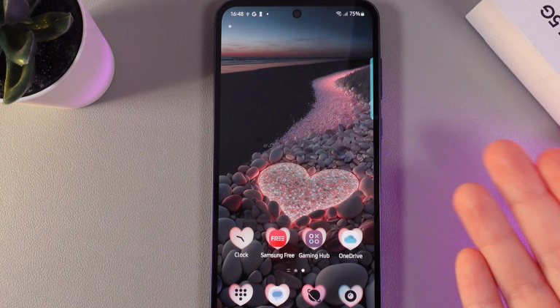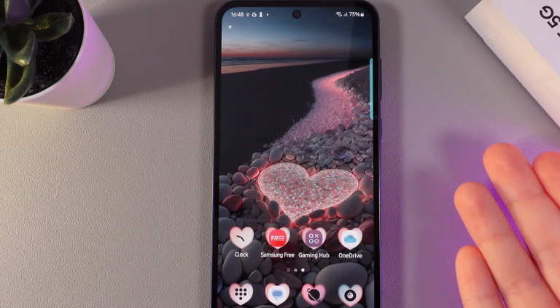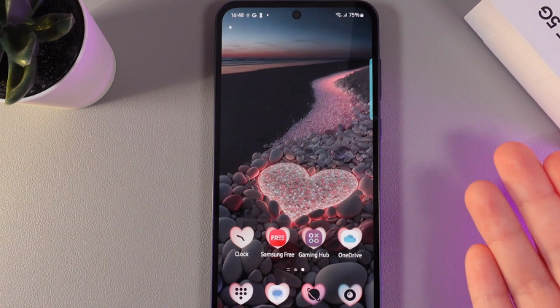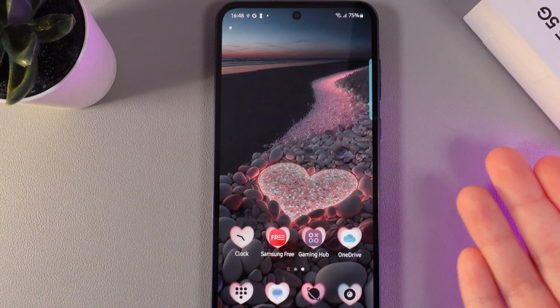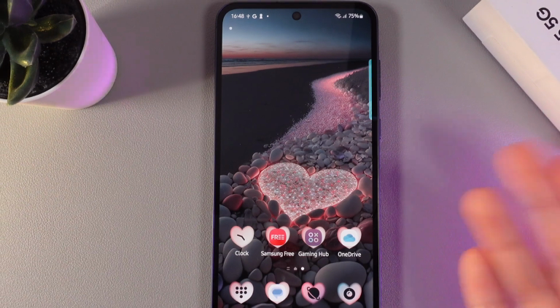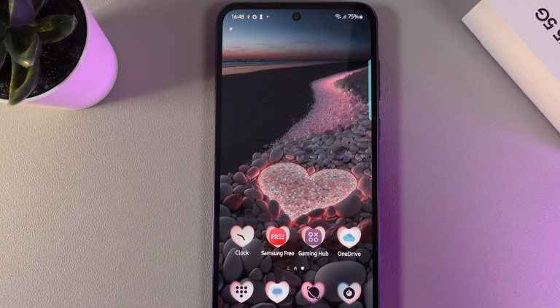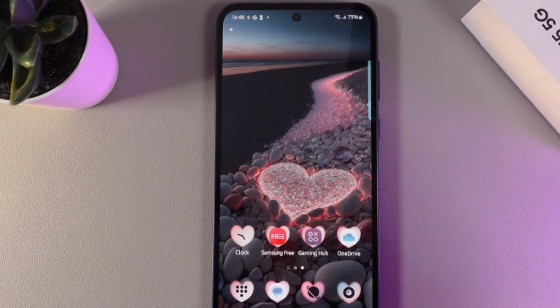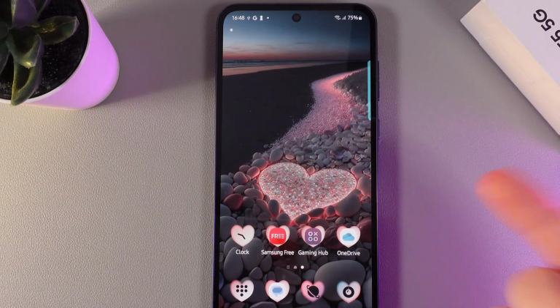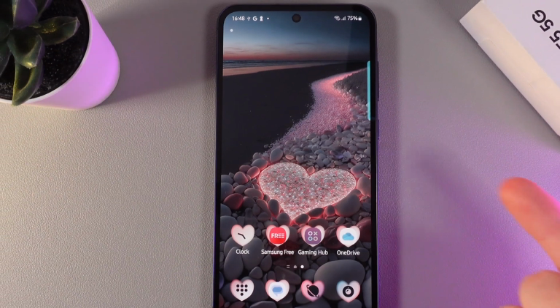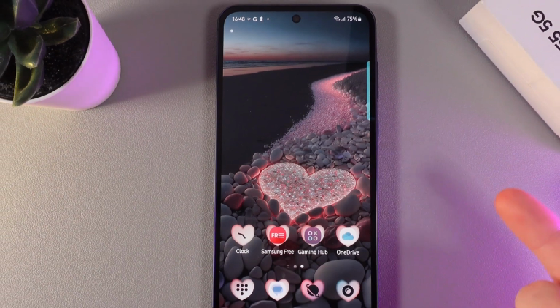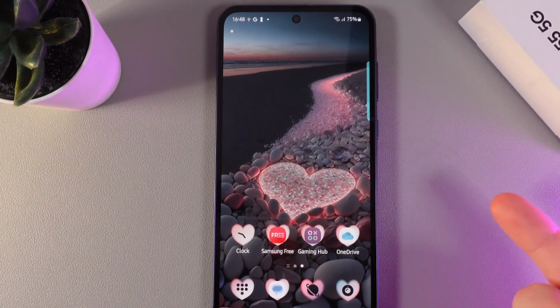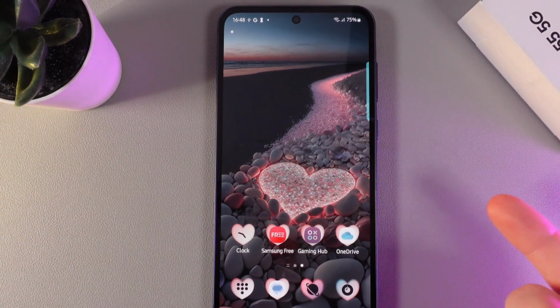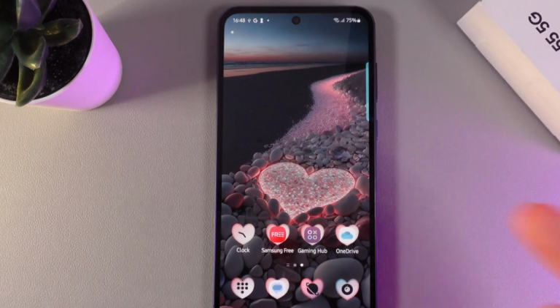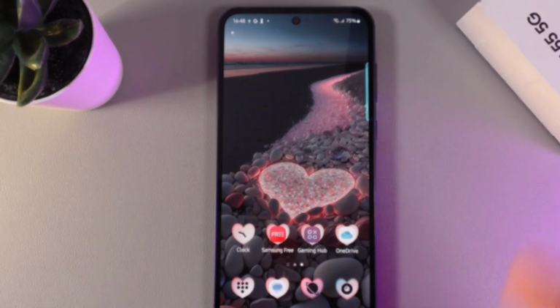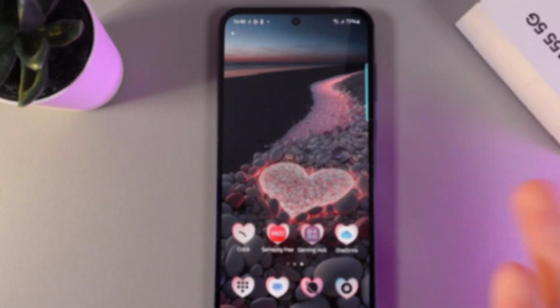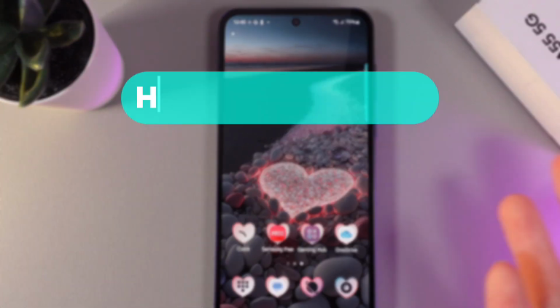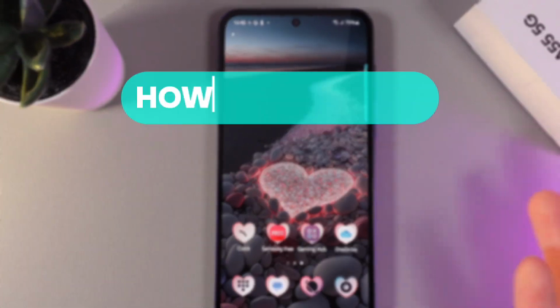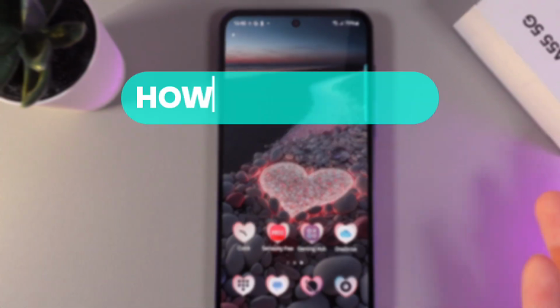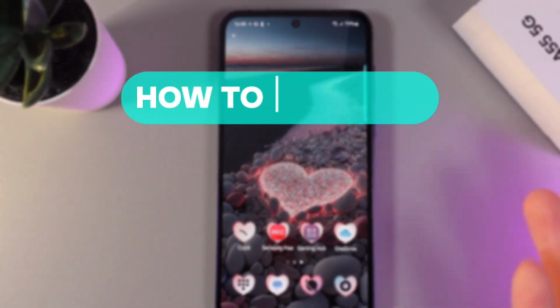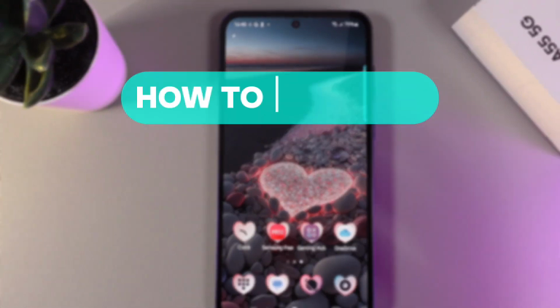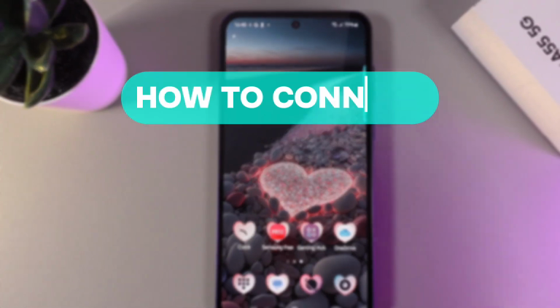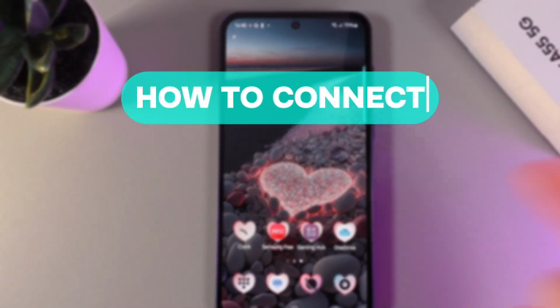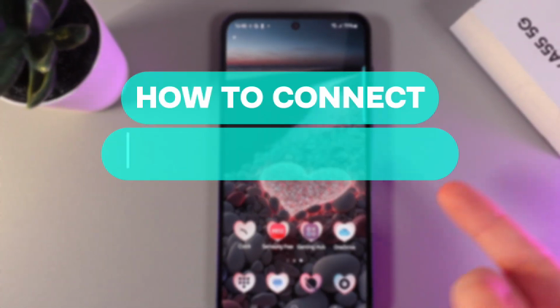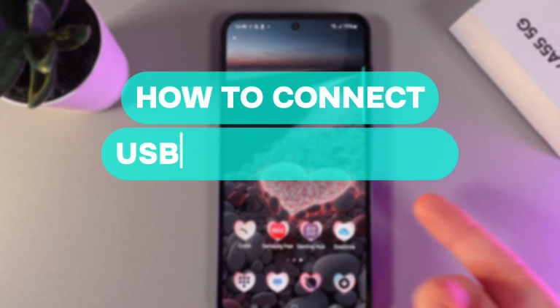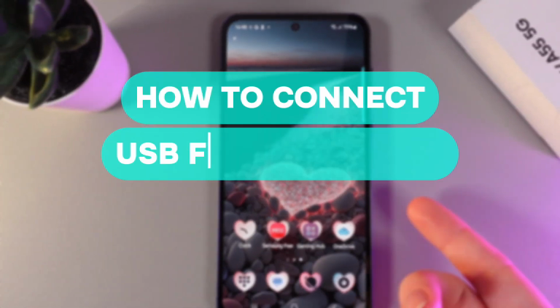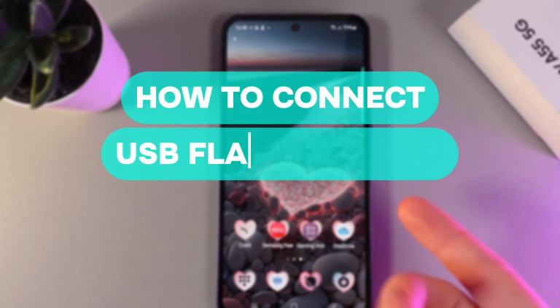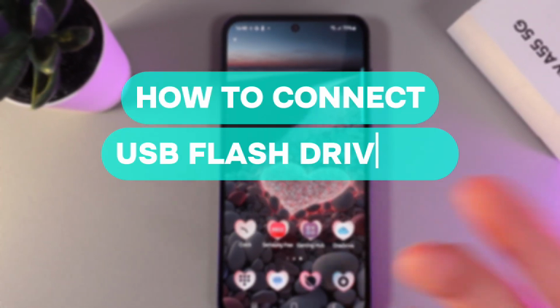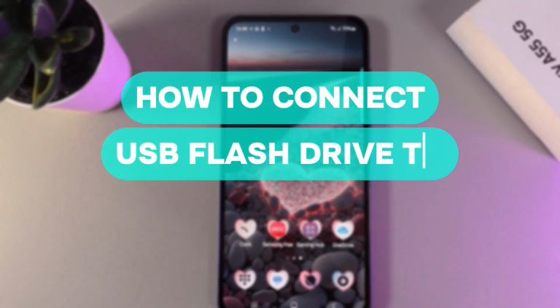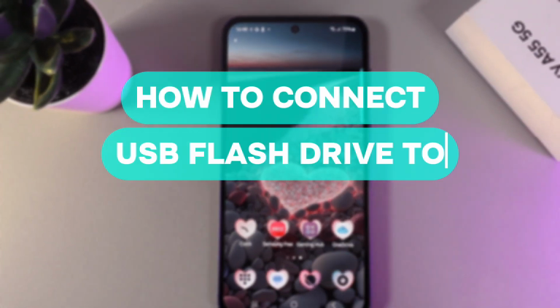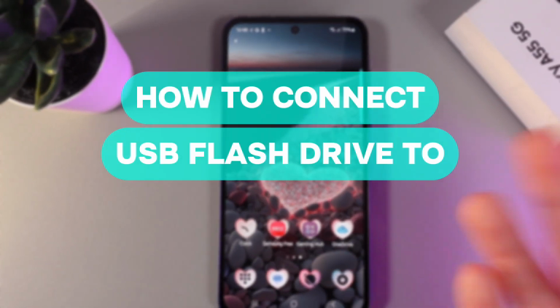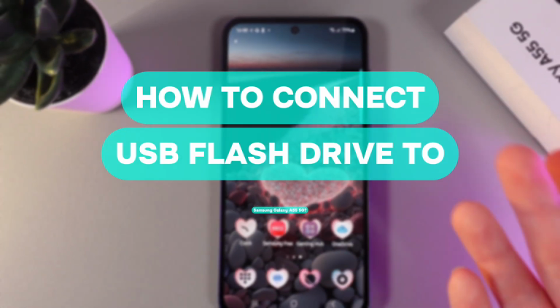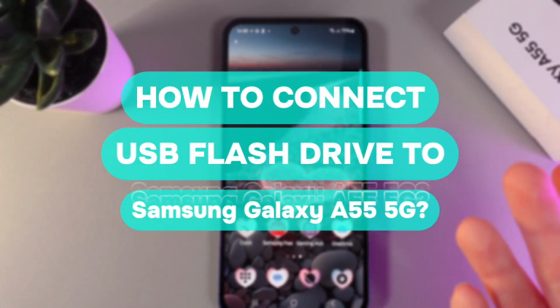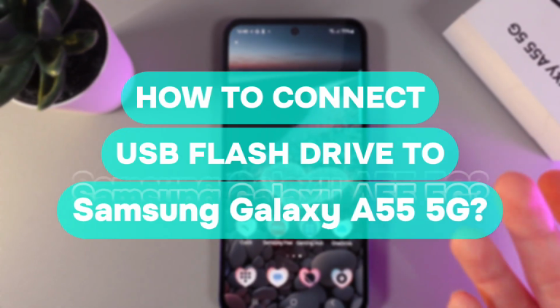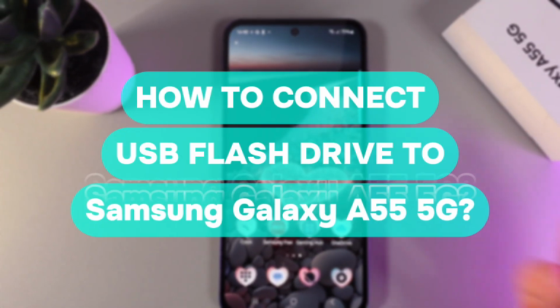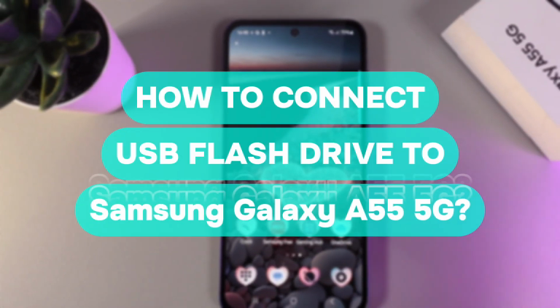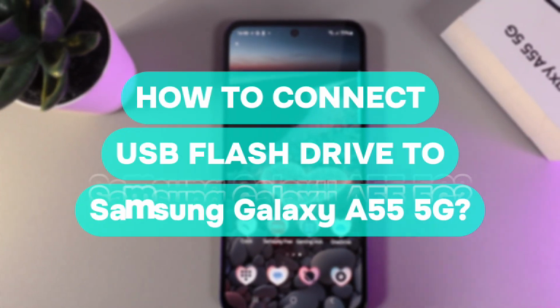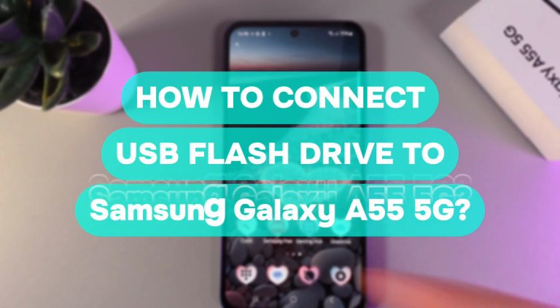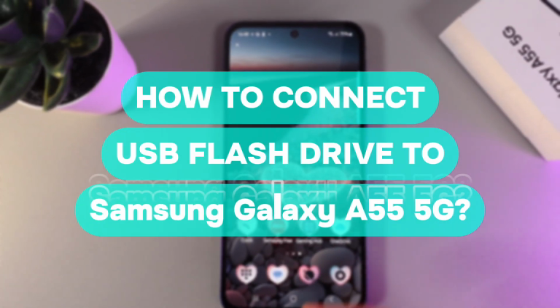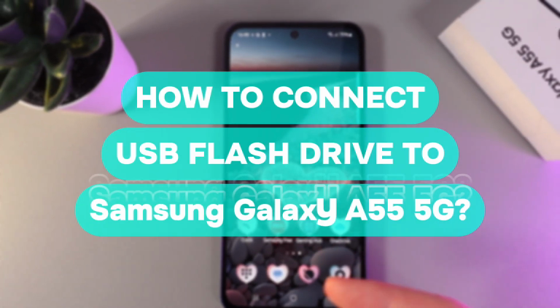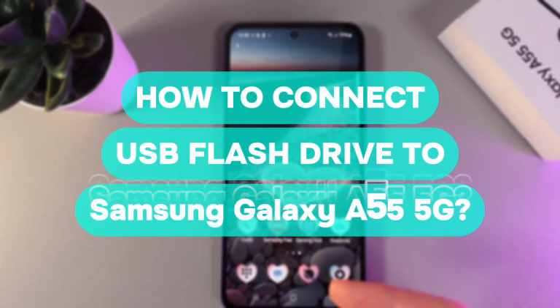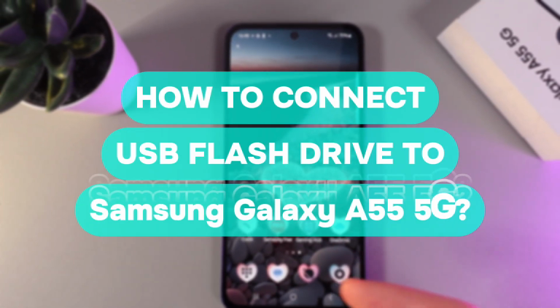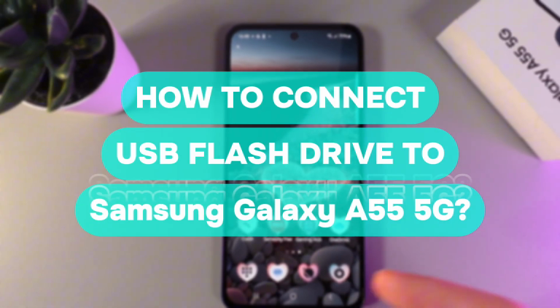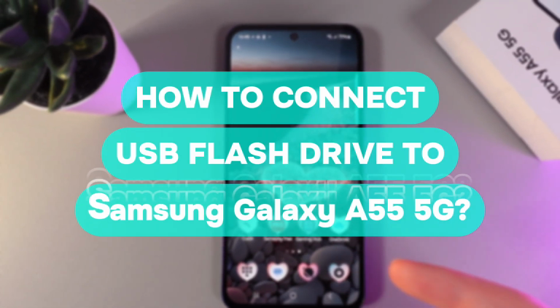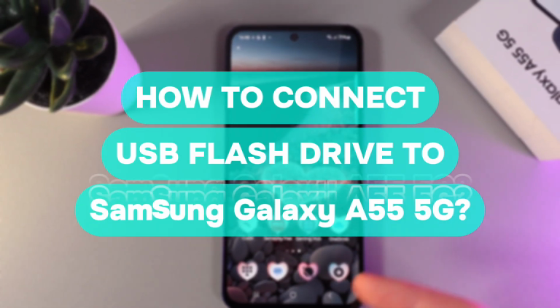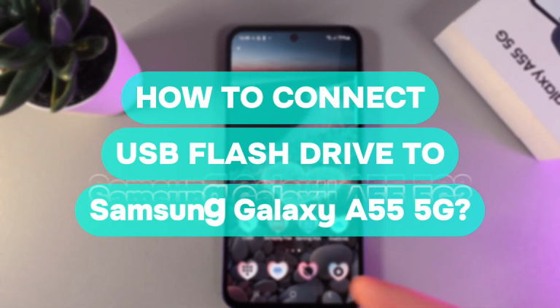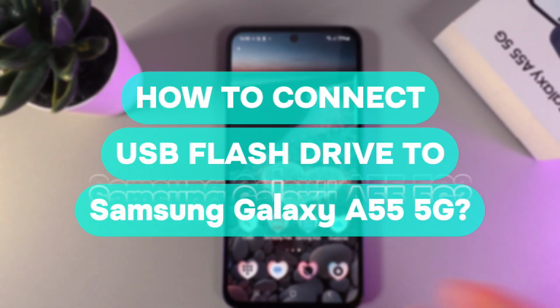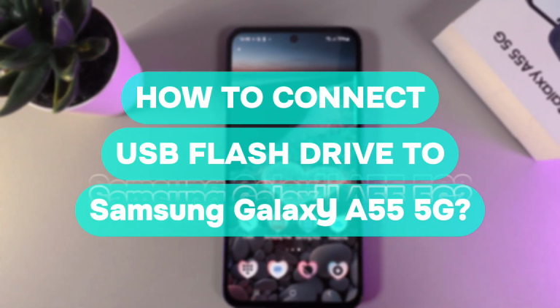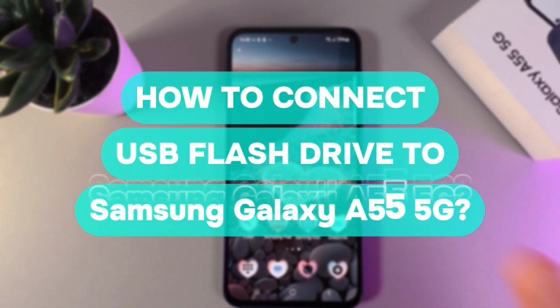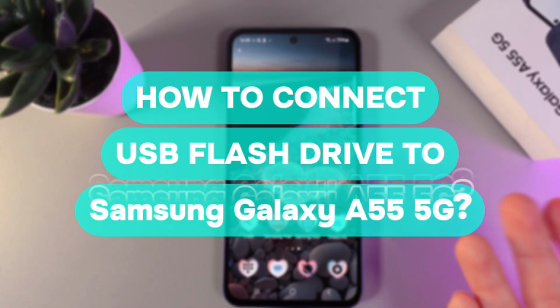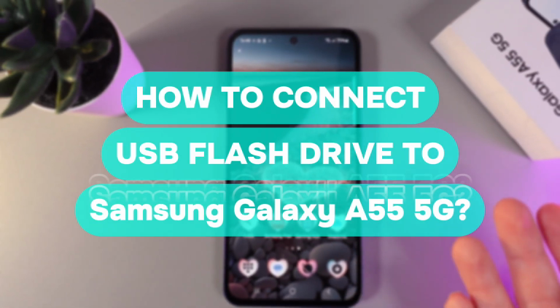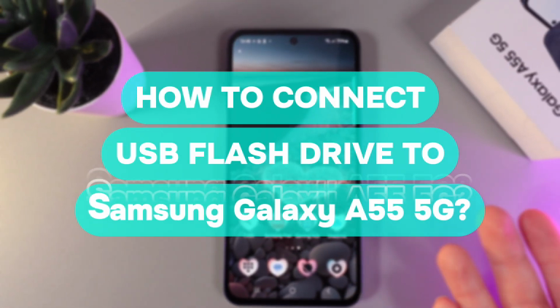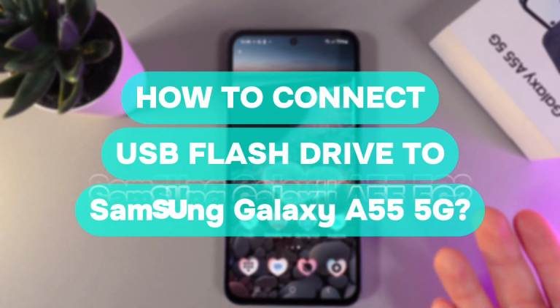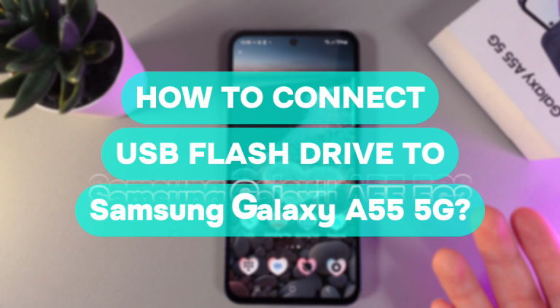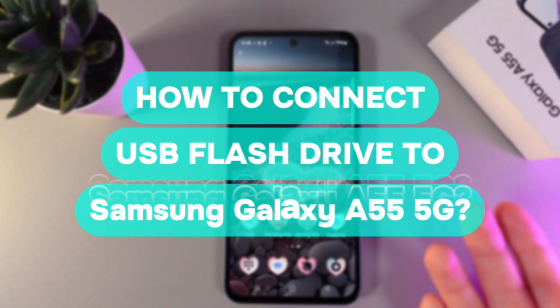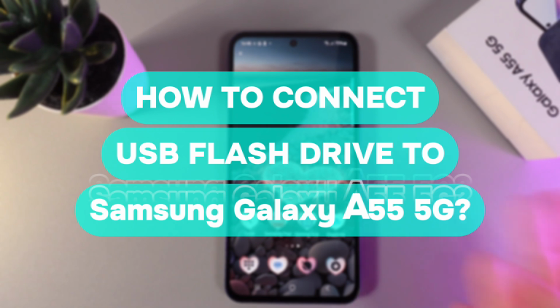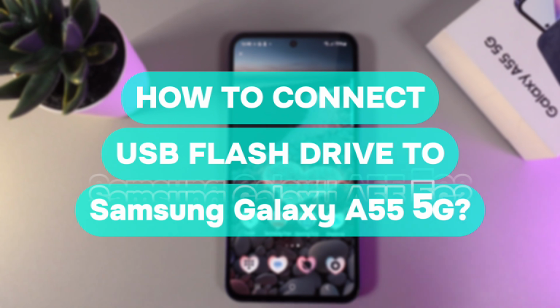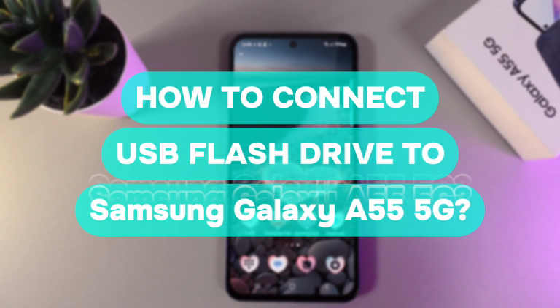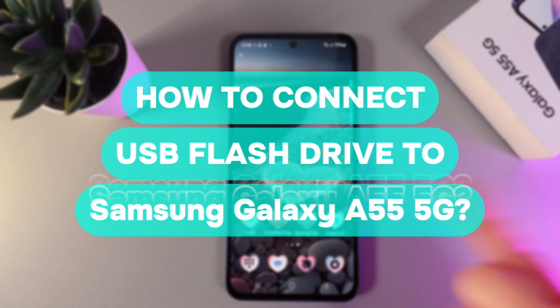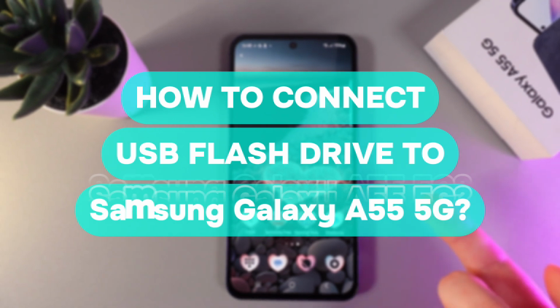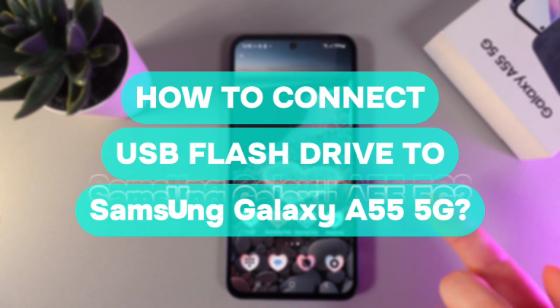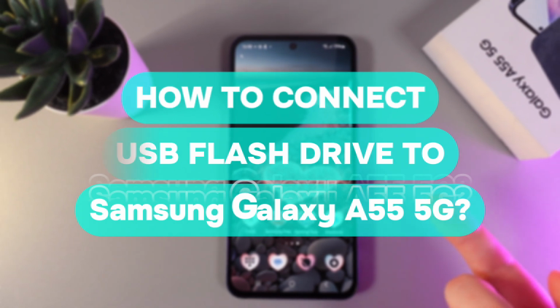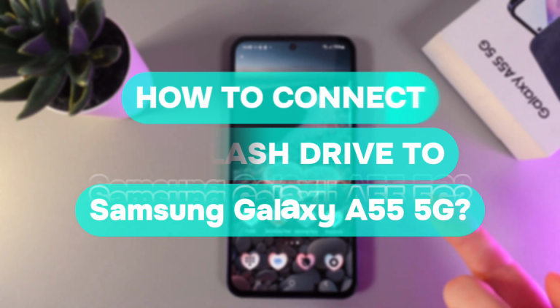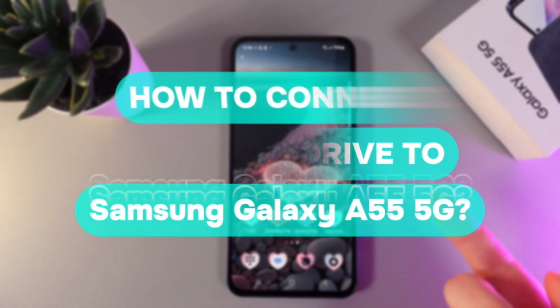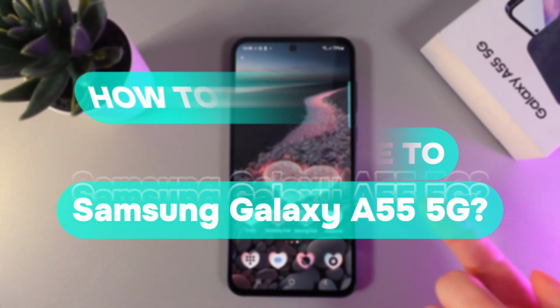Hi there! In today's video I'll show you how to connect a USB flash drive to your Samsung Galaxy A55. Let's get started.